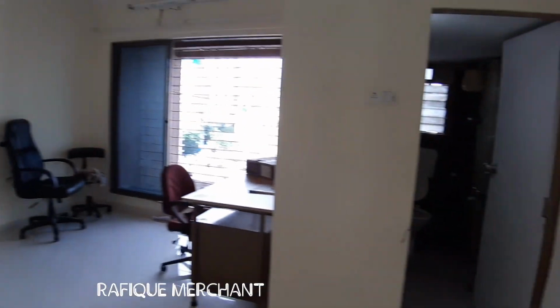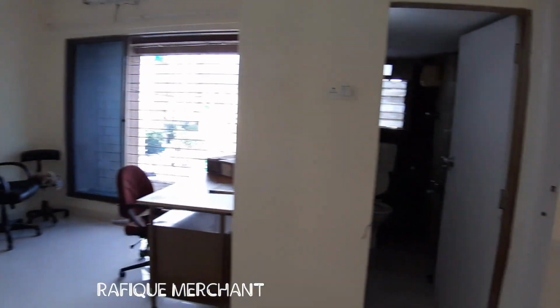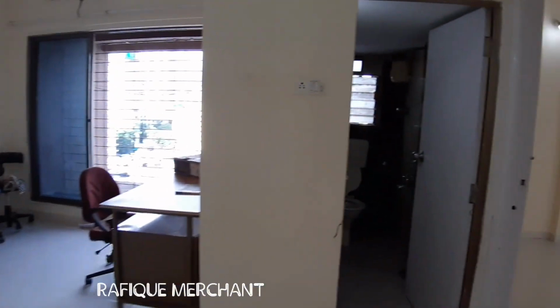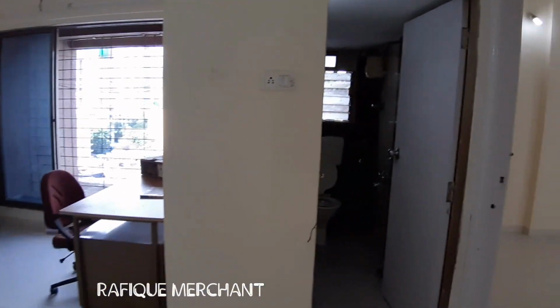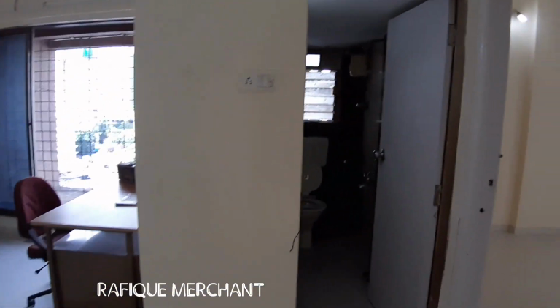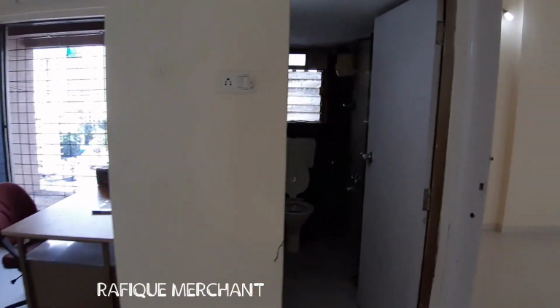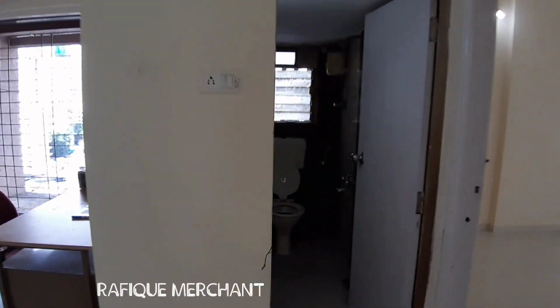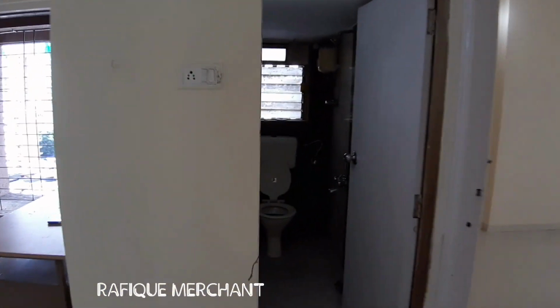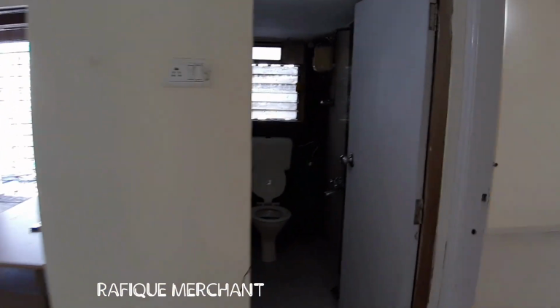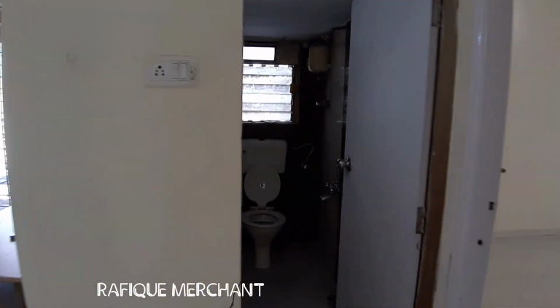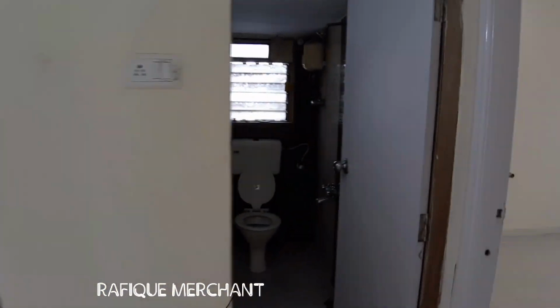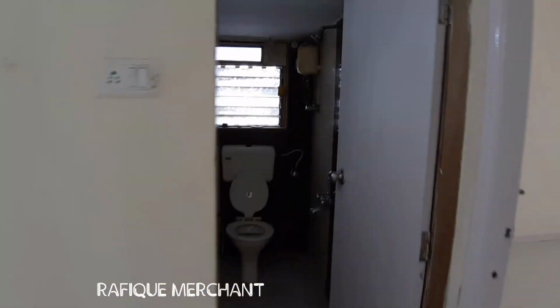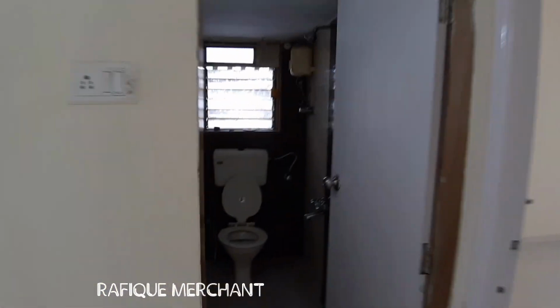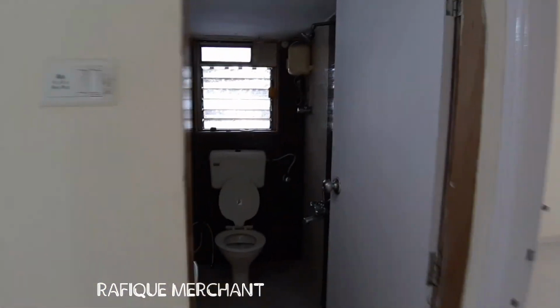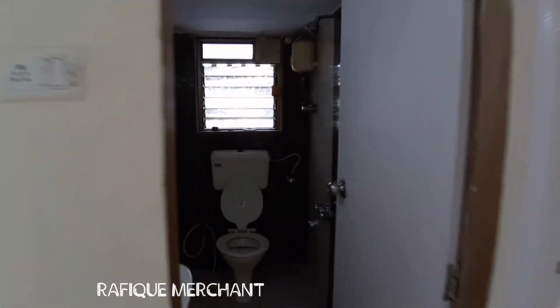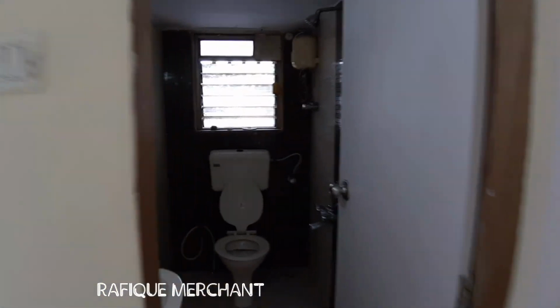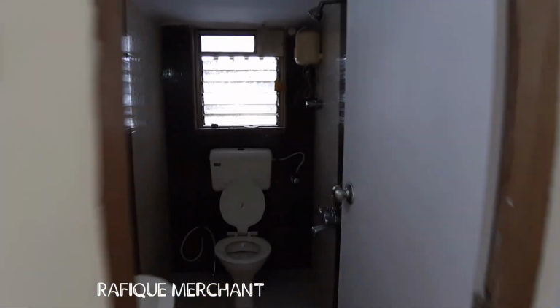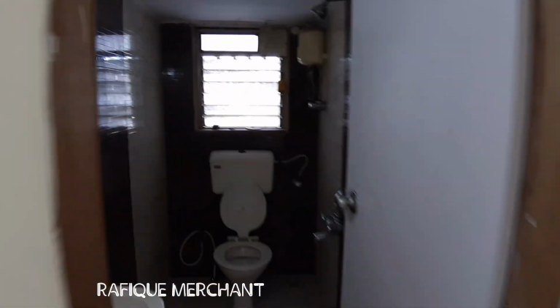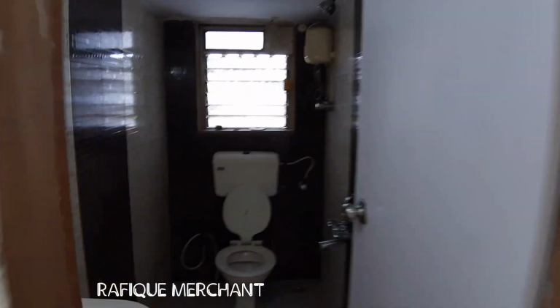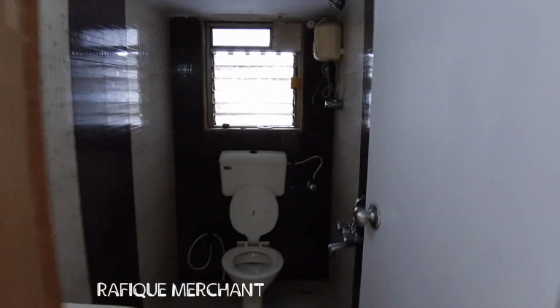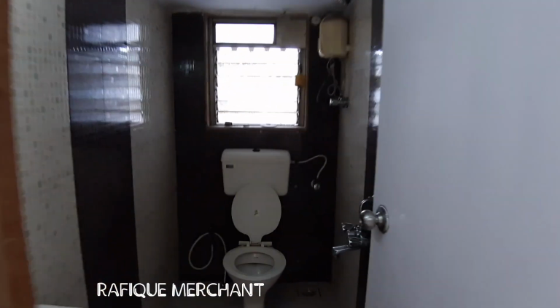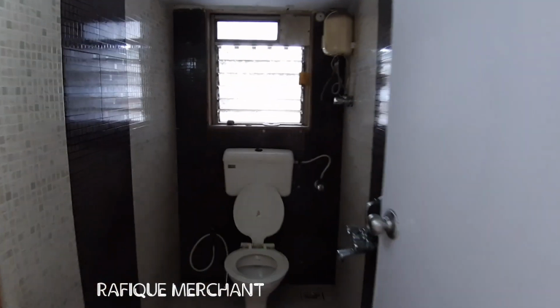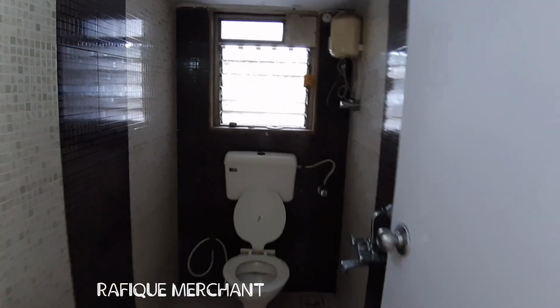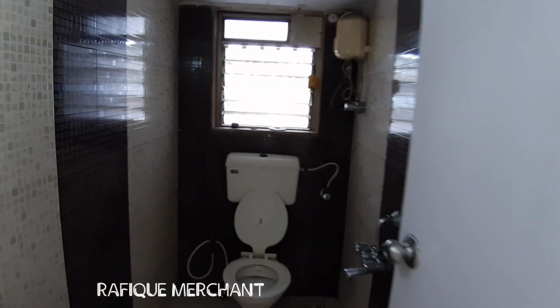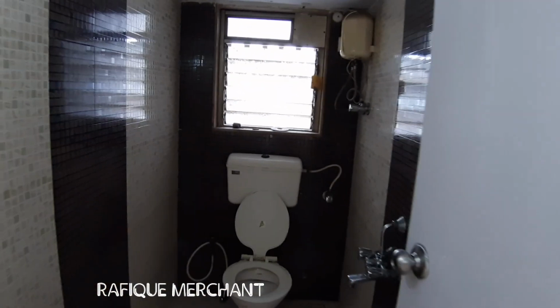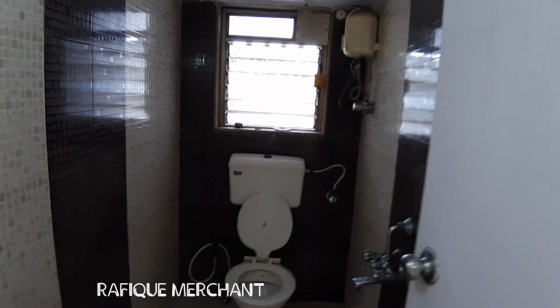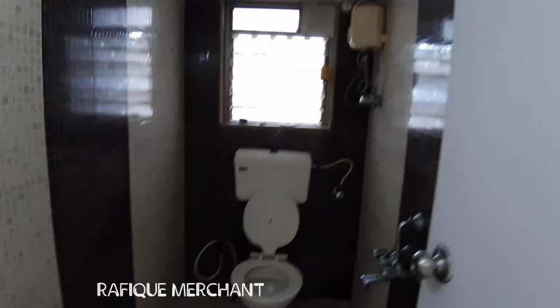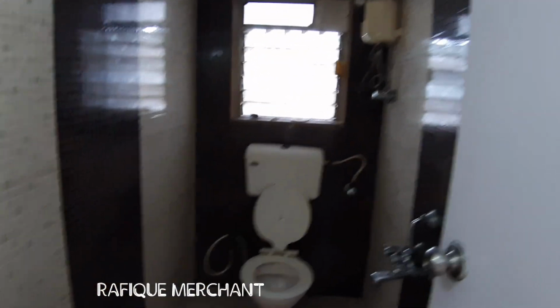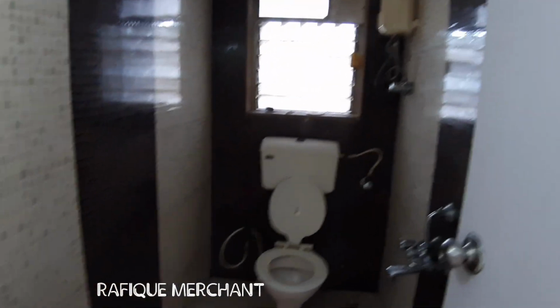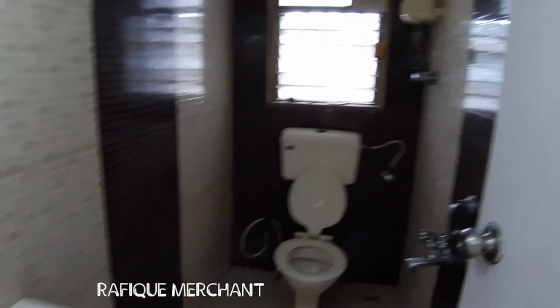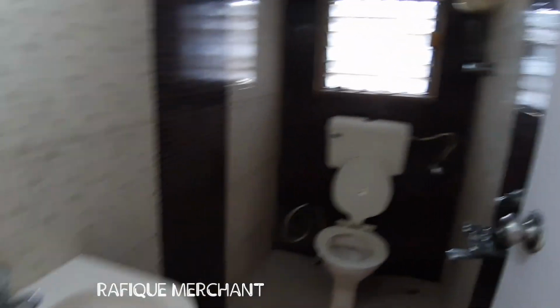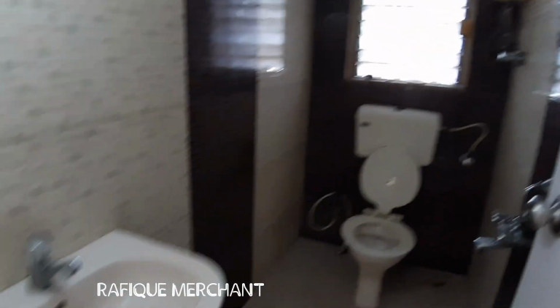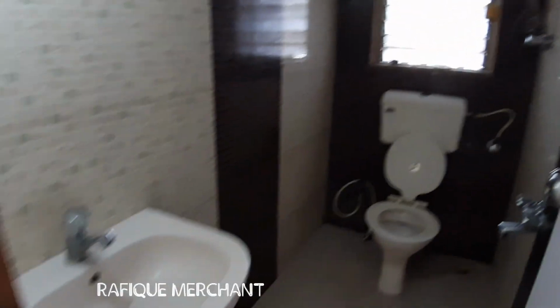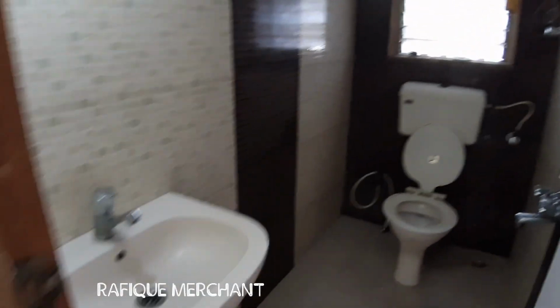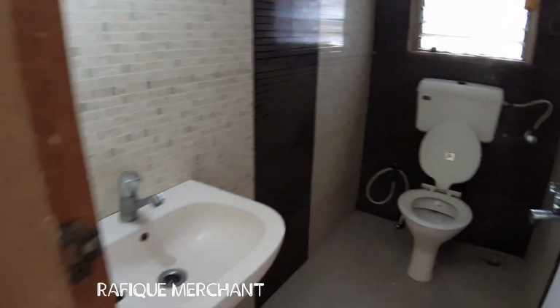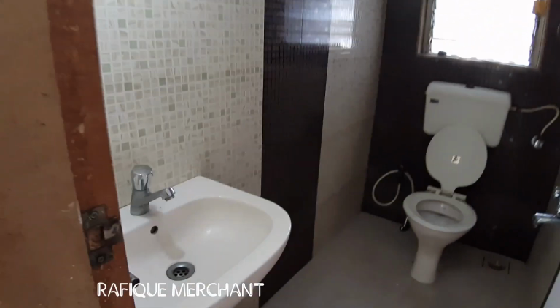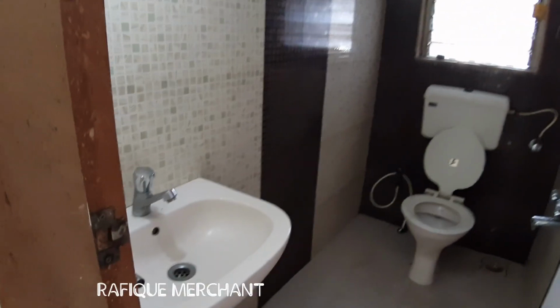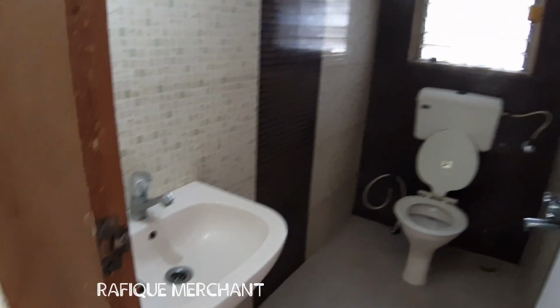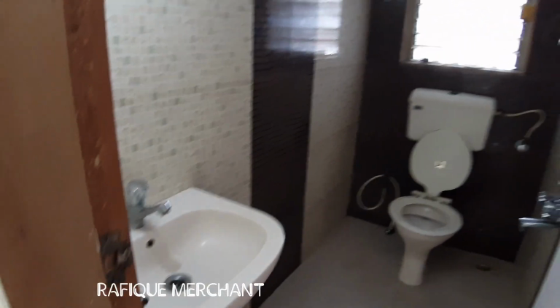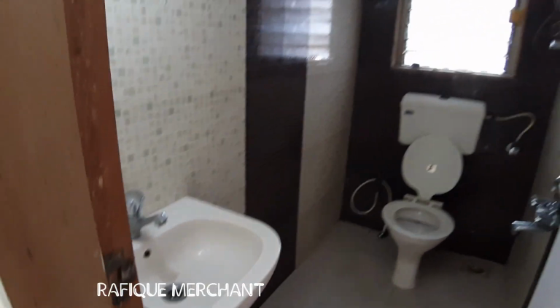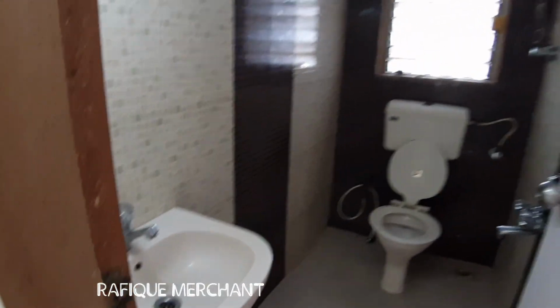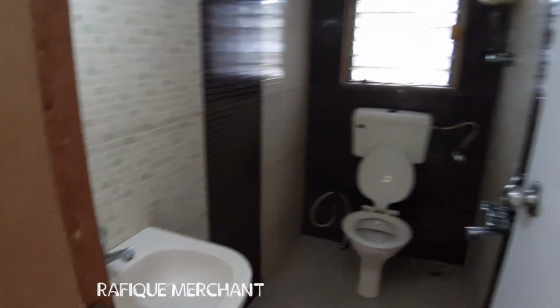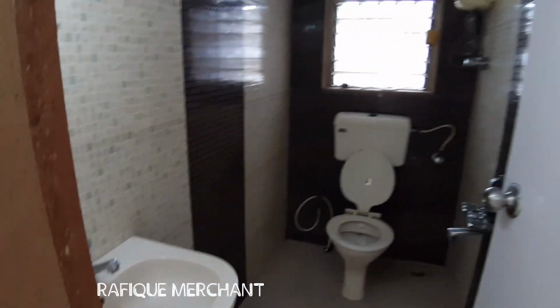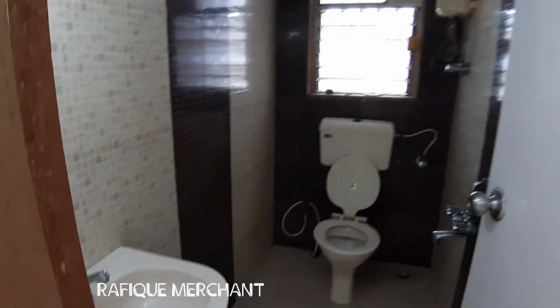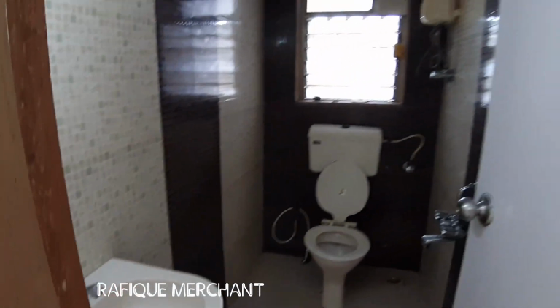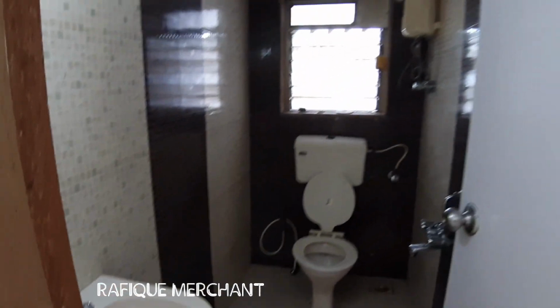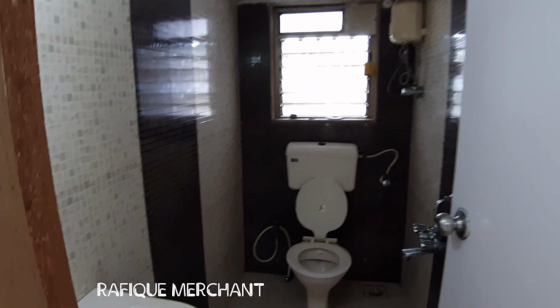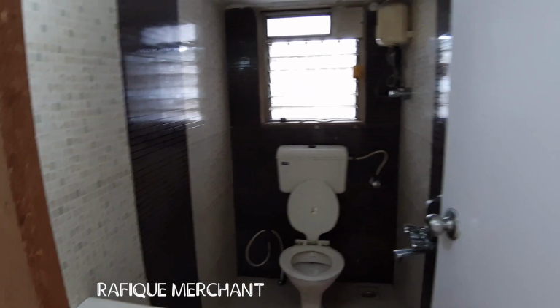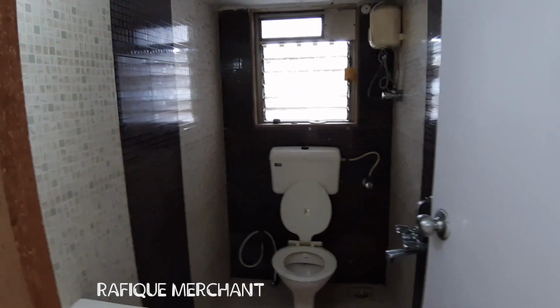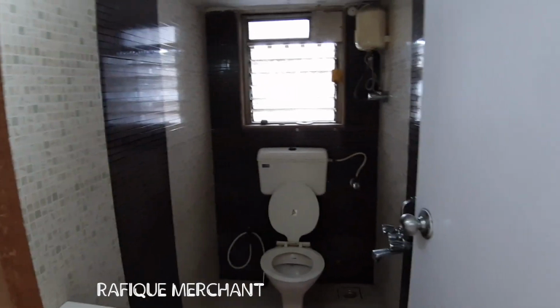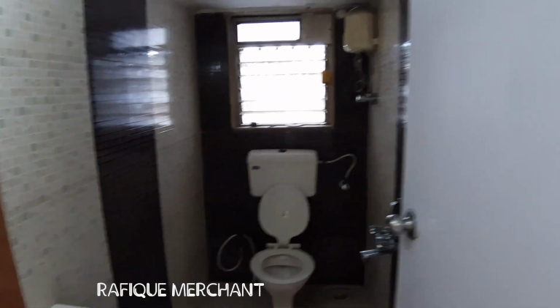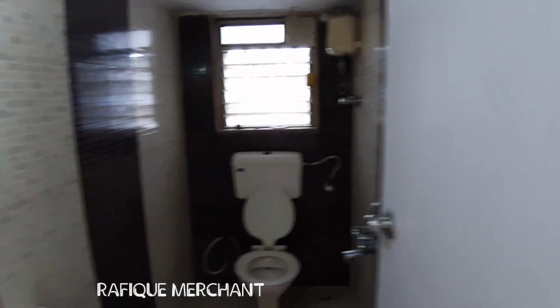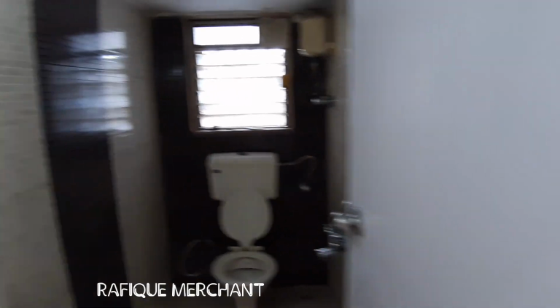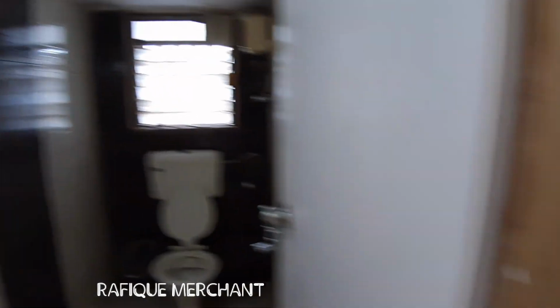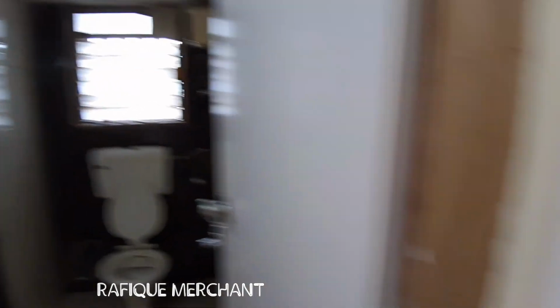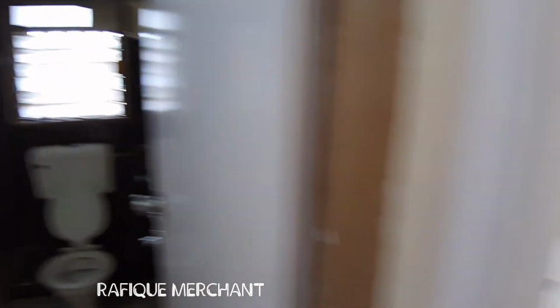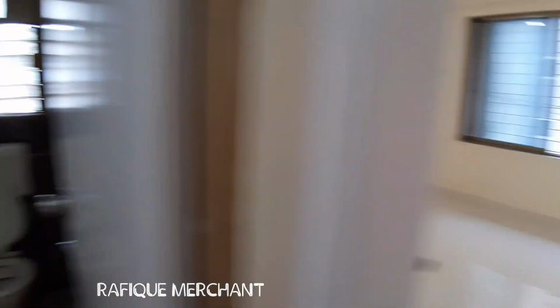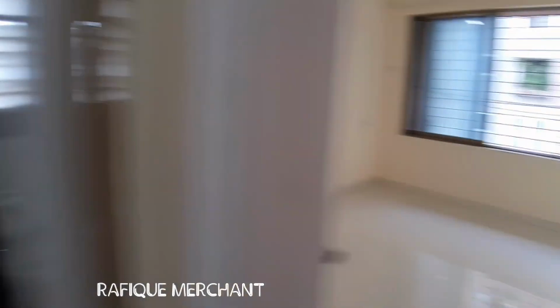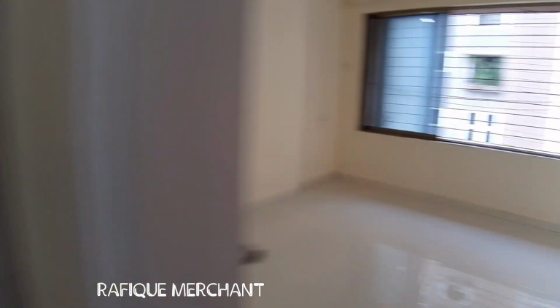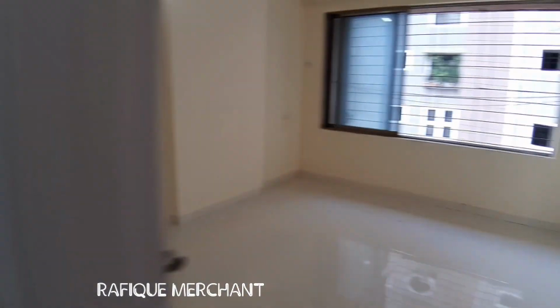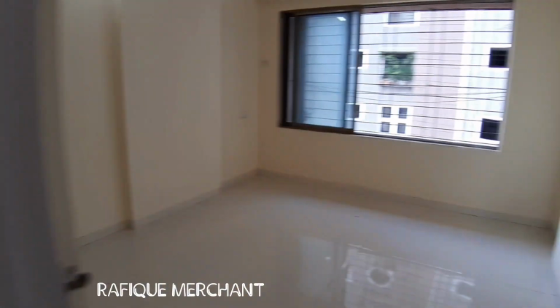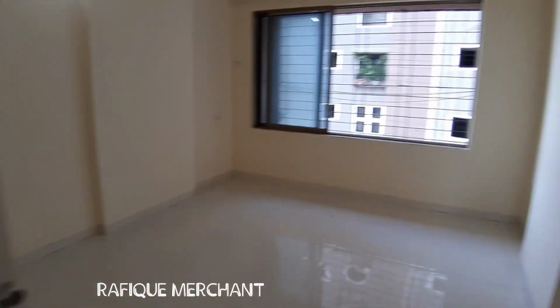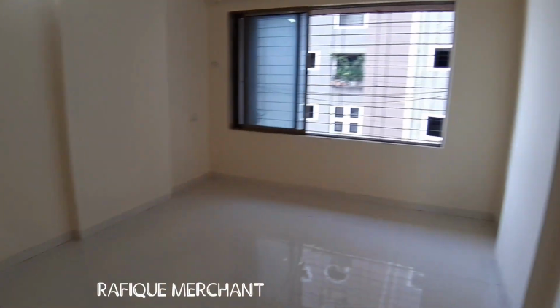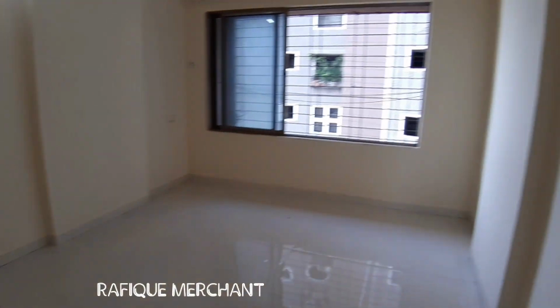Common bathroom and toilet — shower, geyser, sink — everything in it. Pretty good.